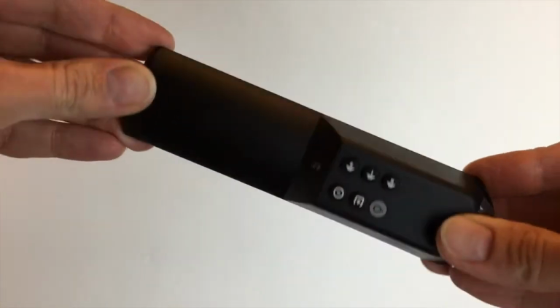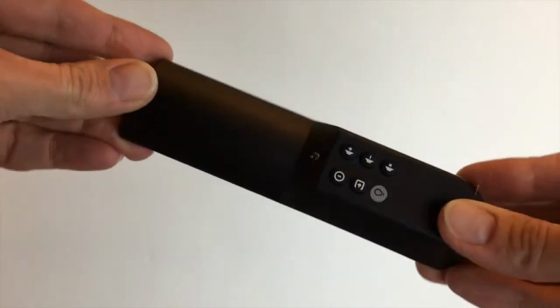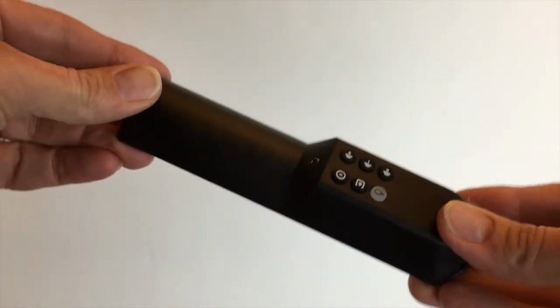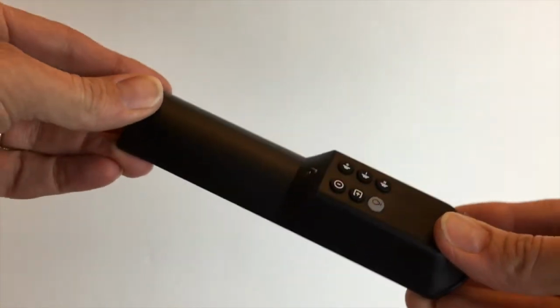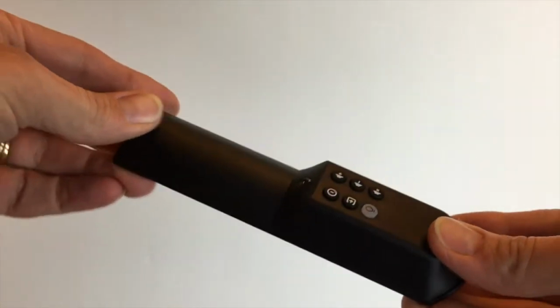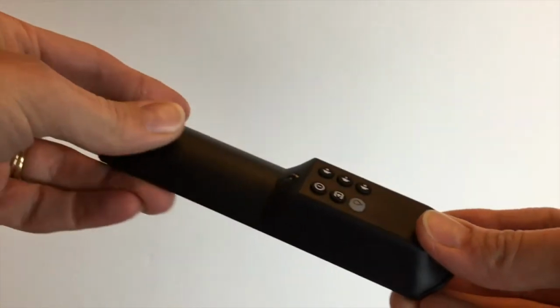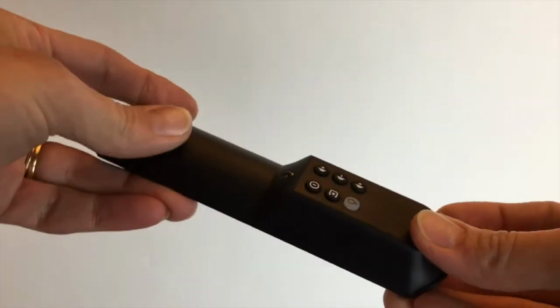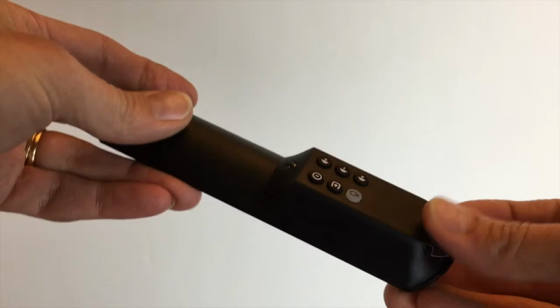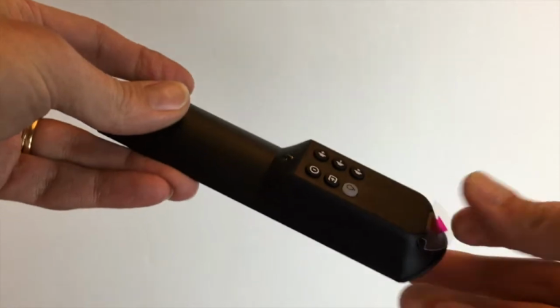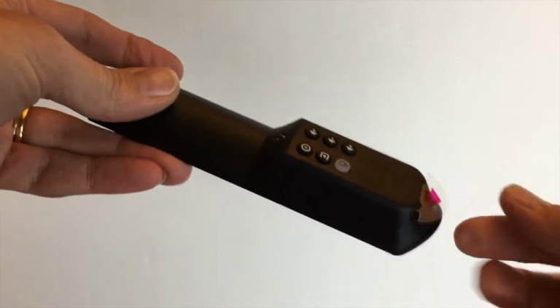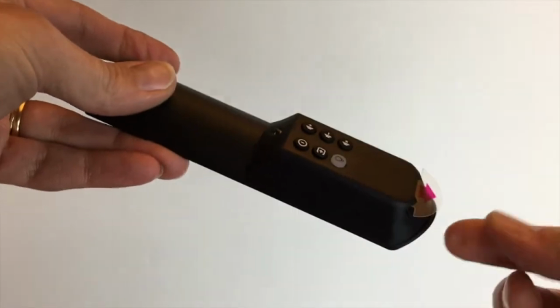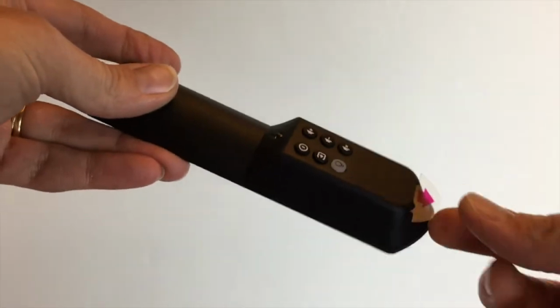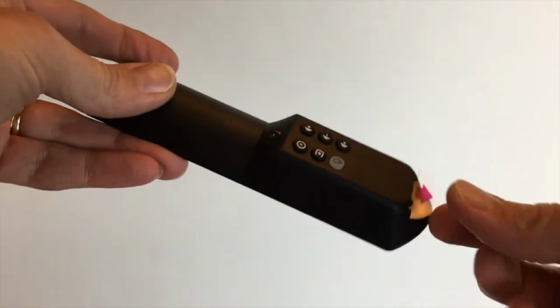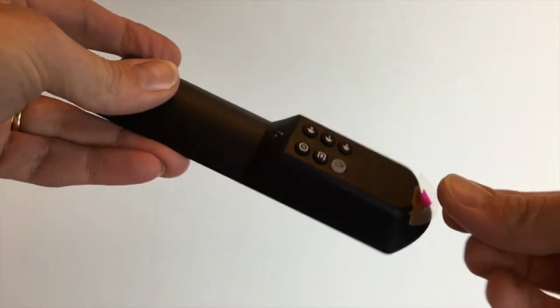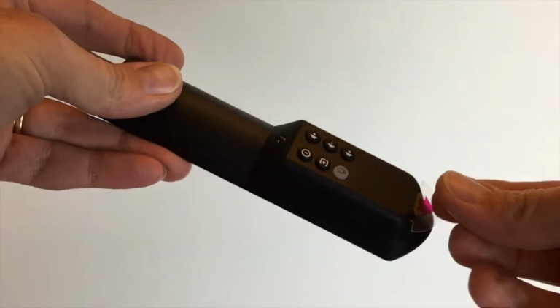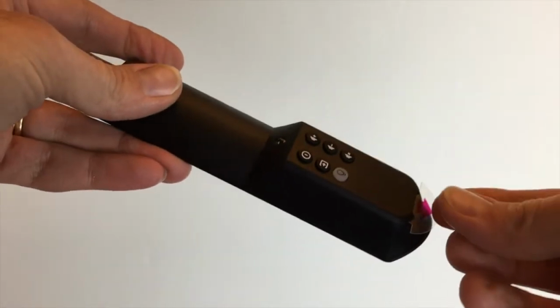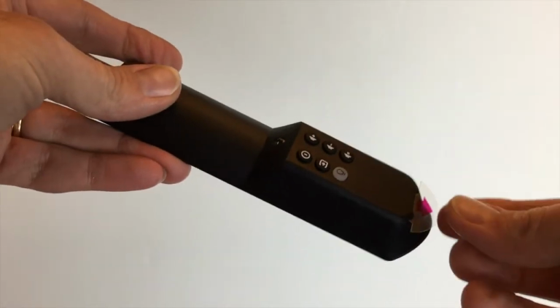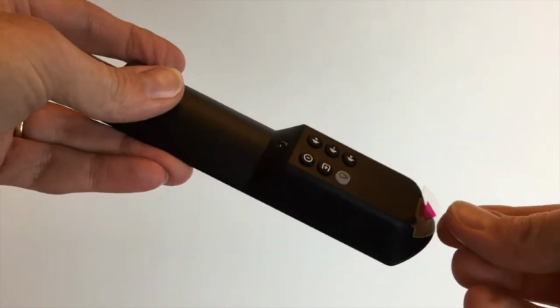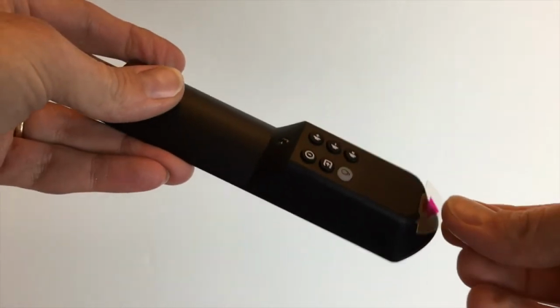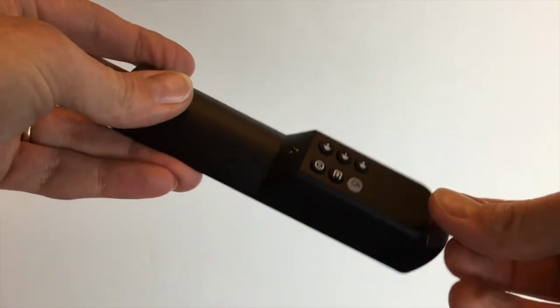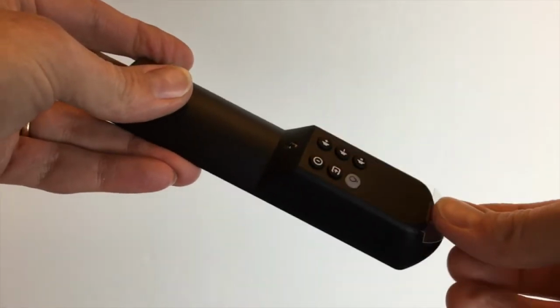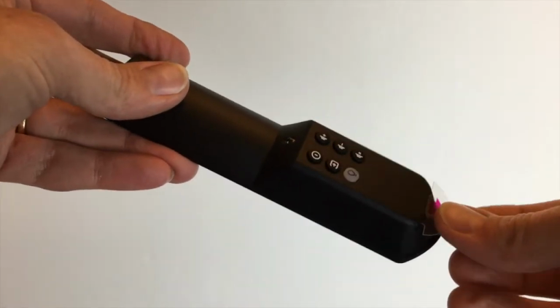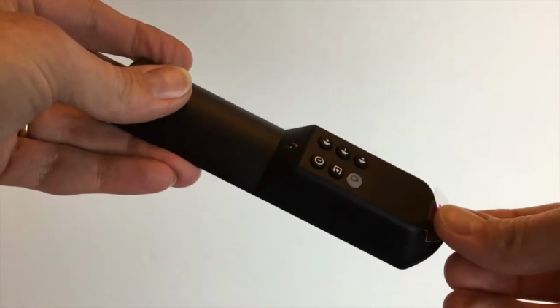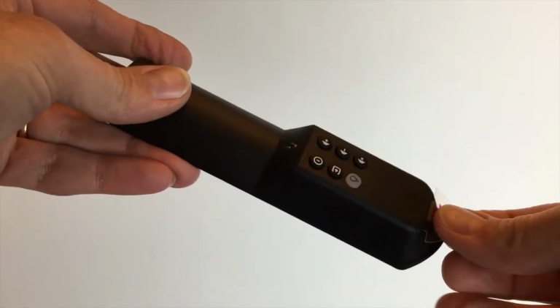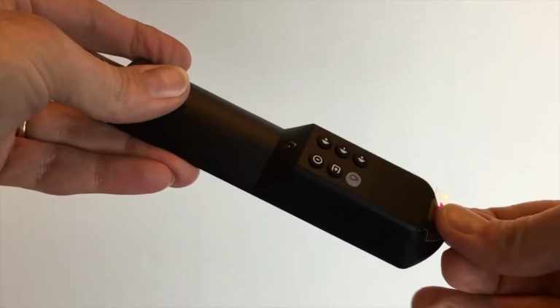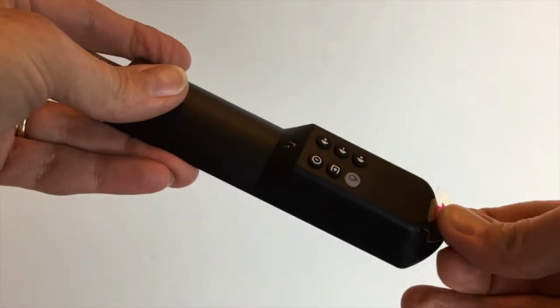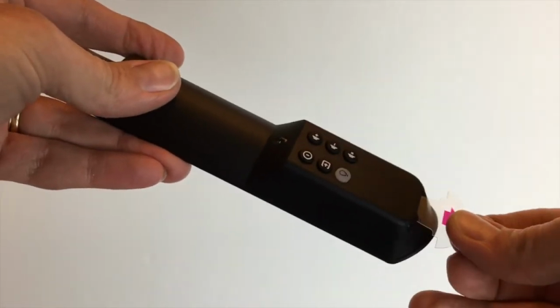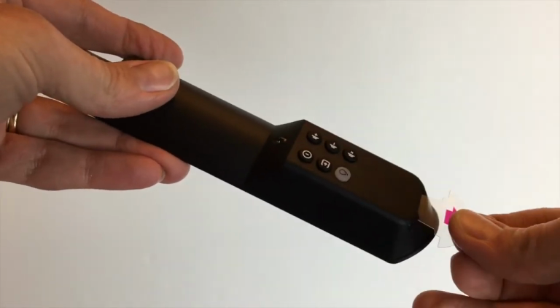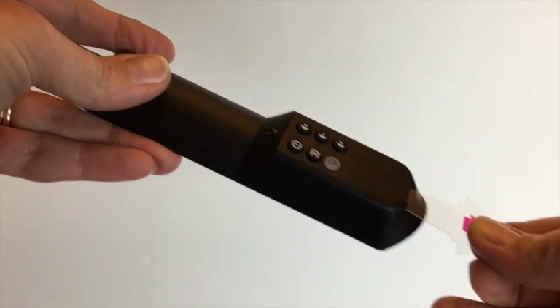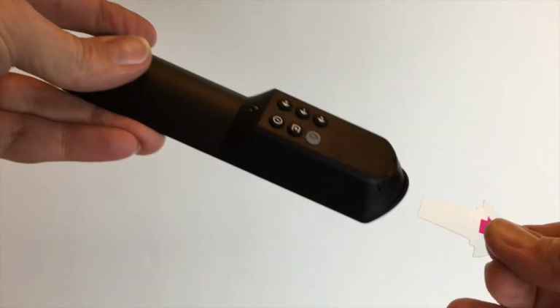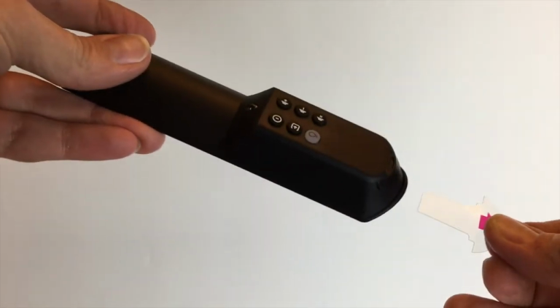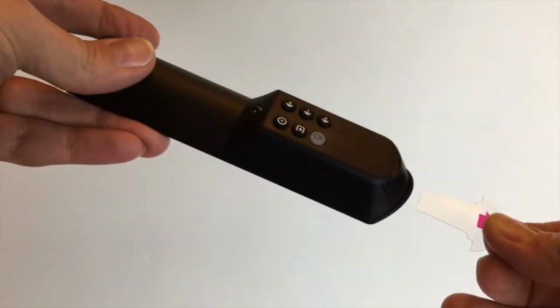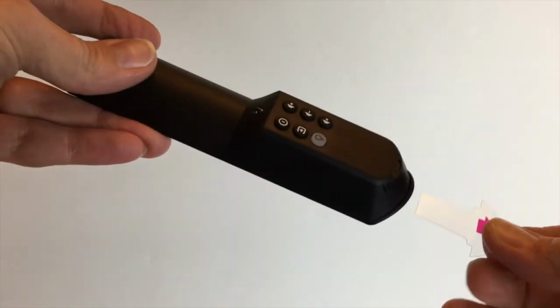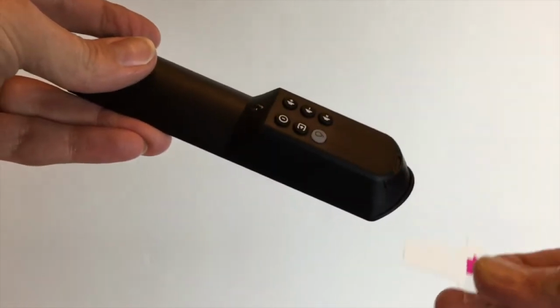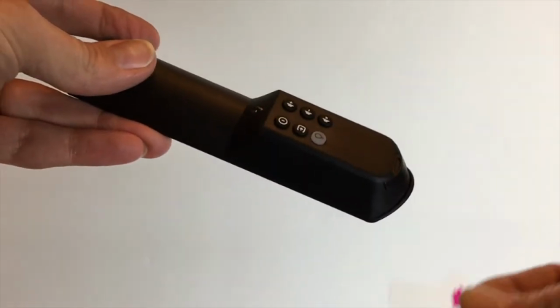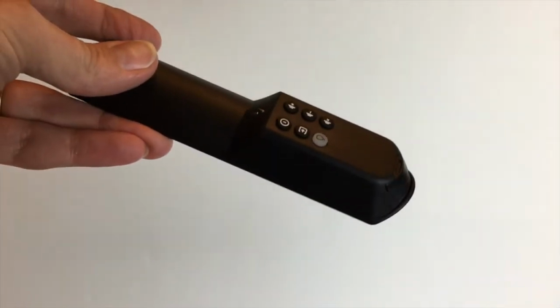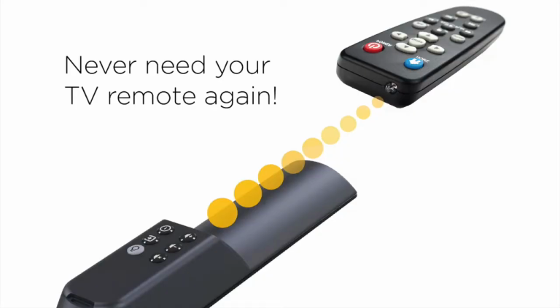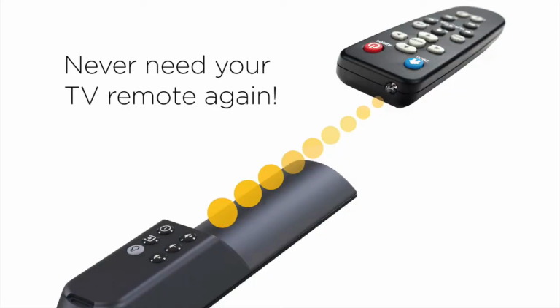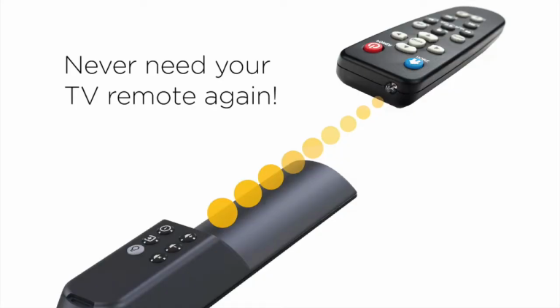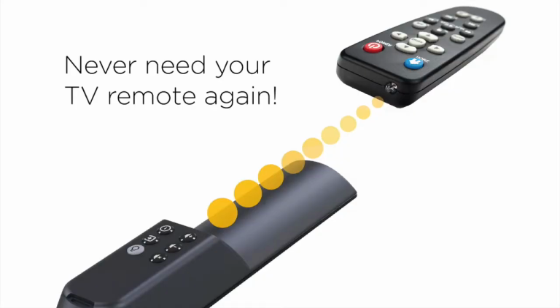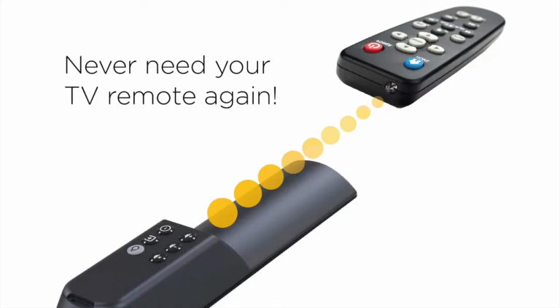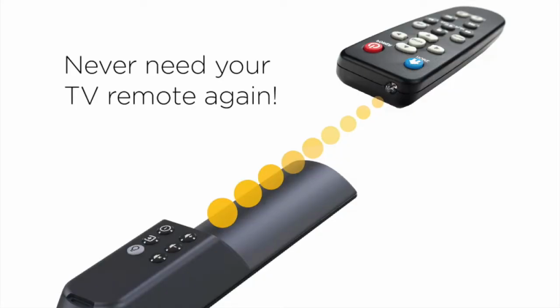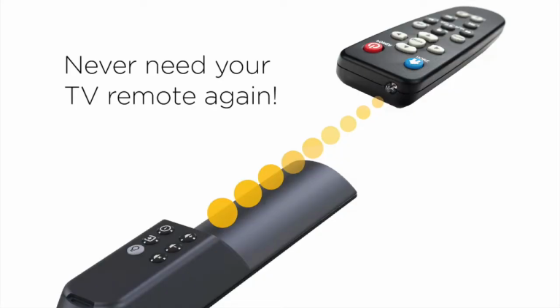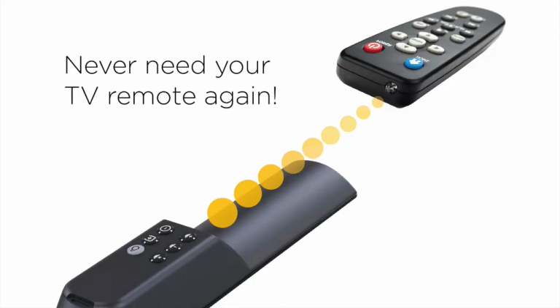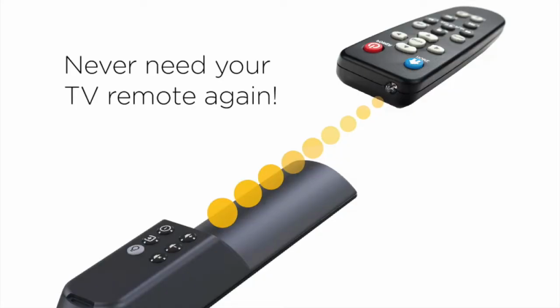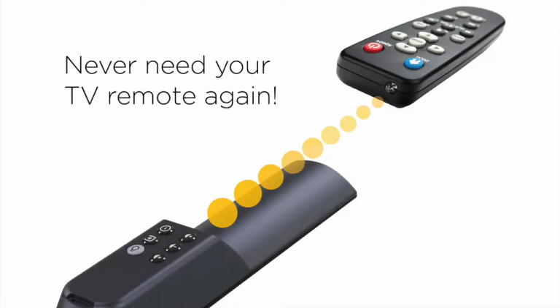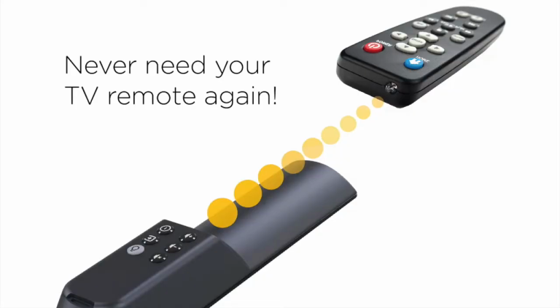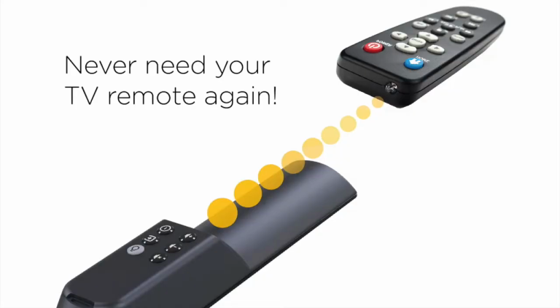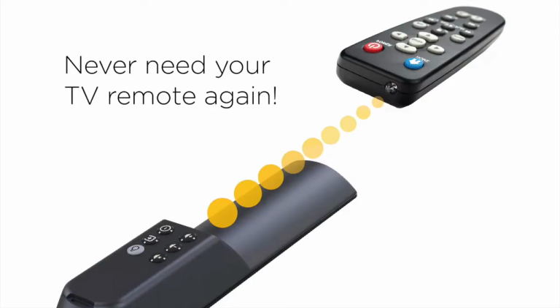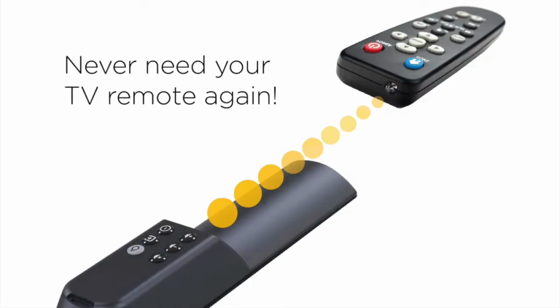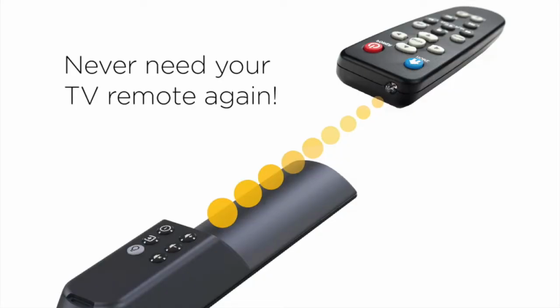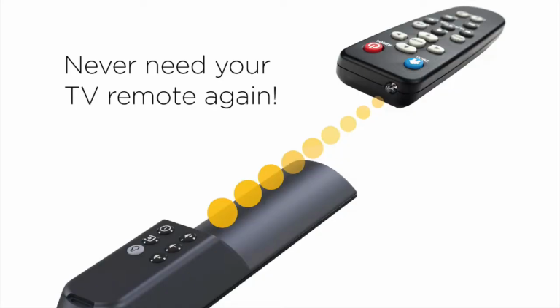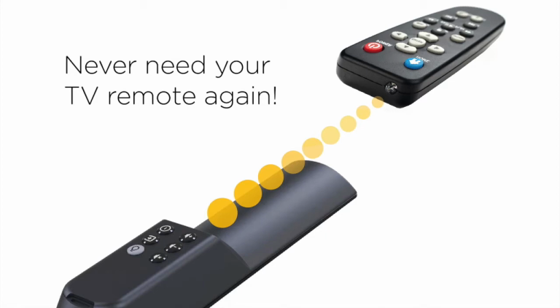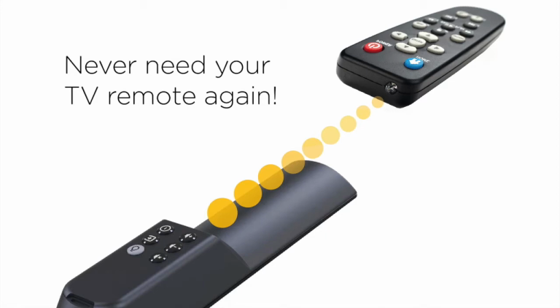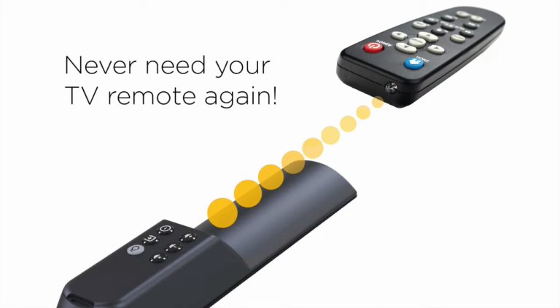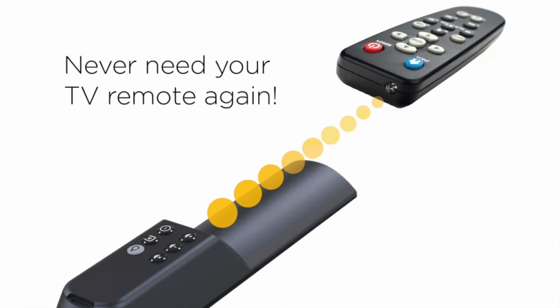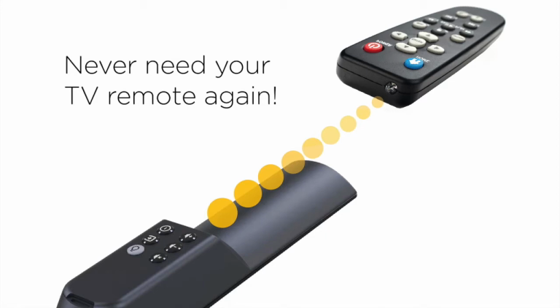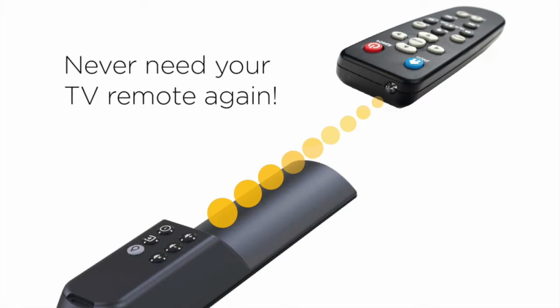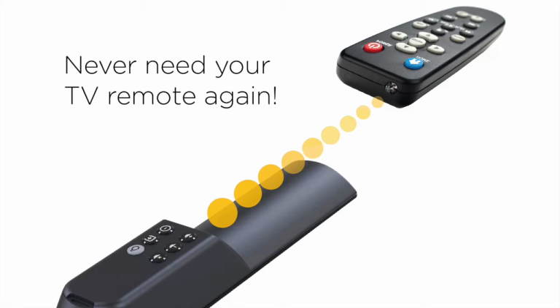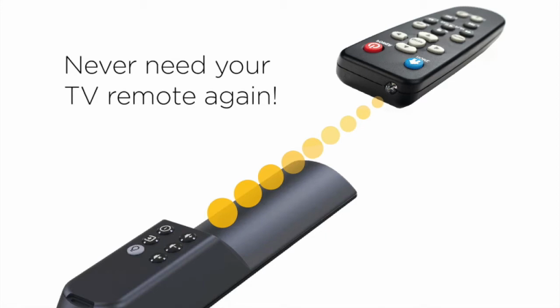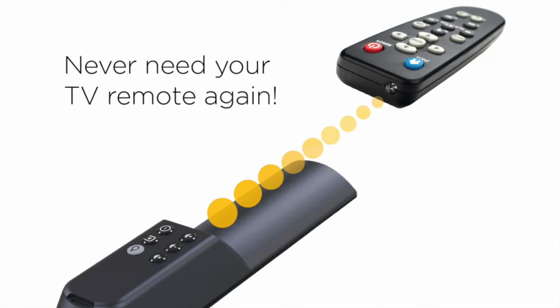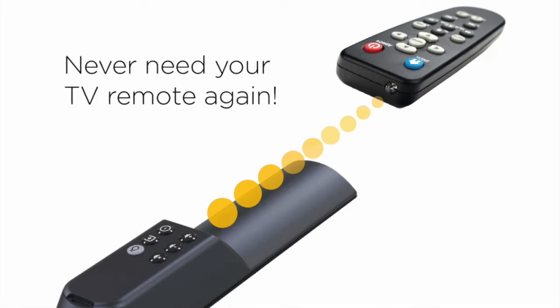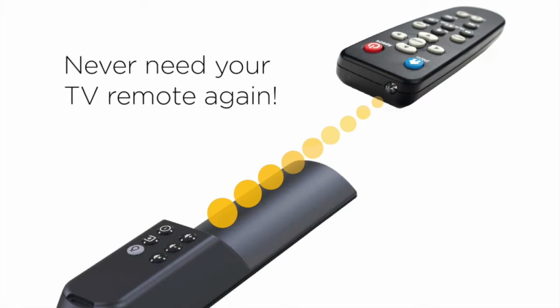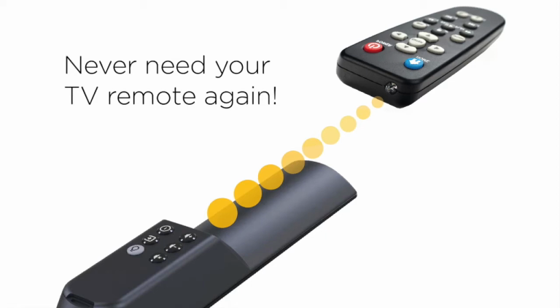Remove the battery protector. Your Piggyback TV Remote is now ready to learn your TV remote.